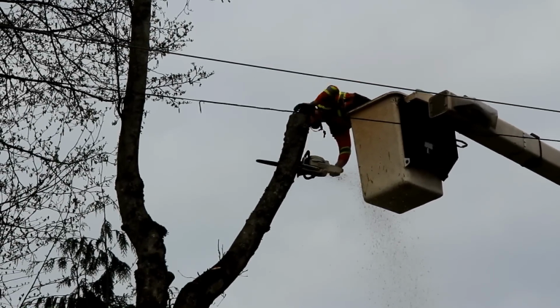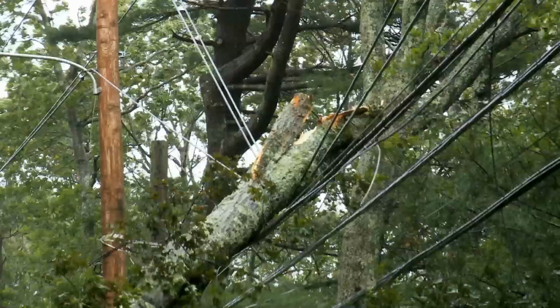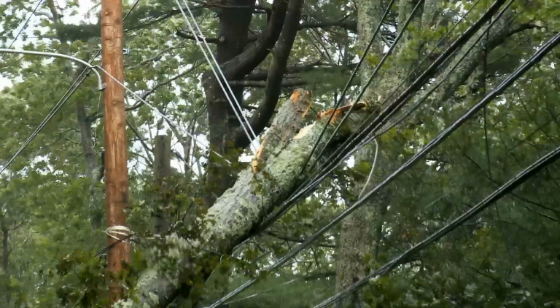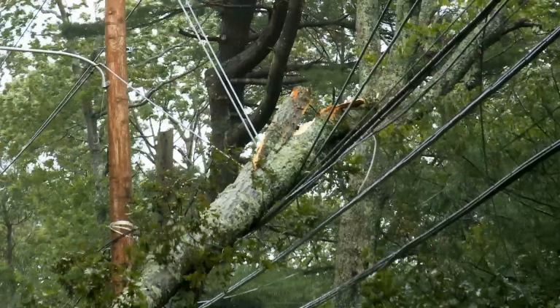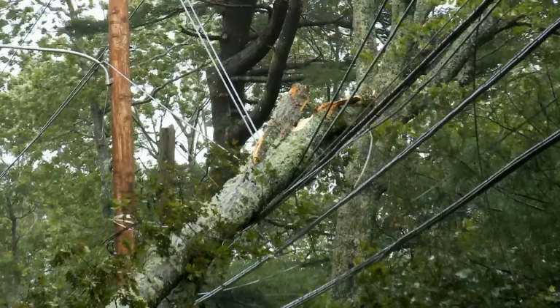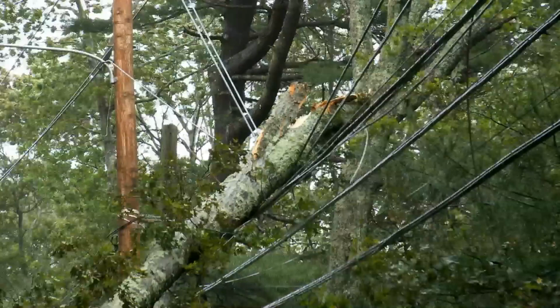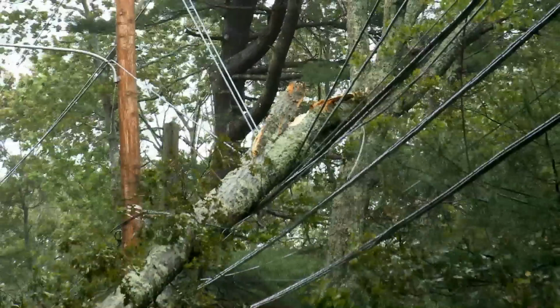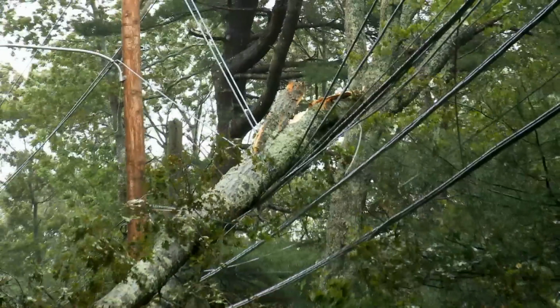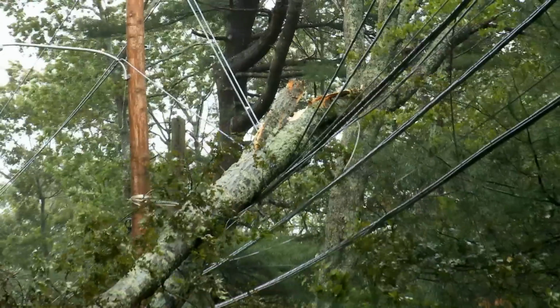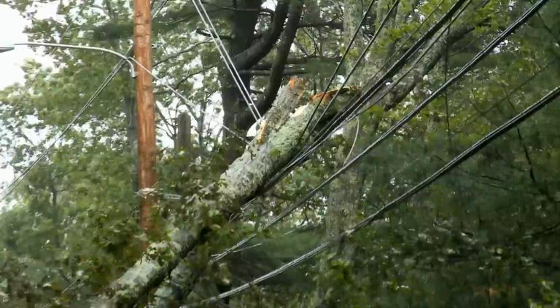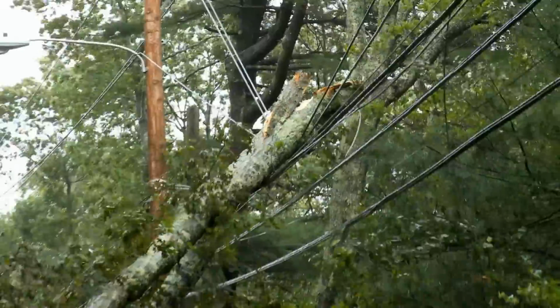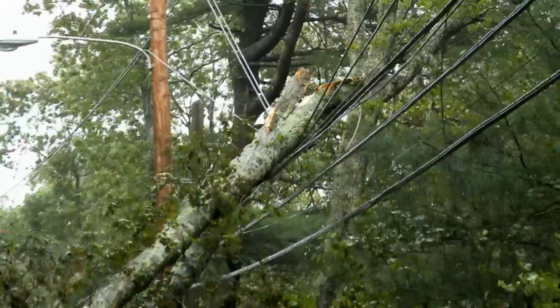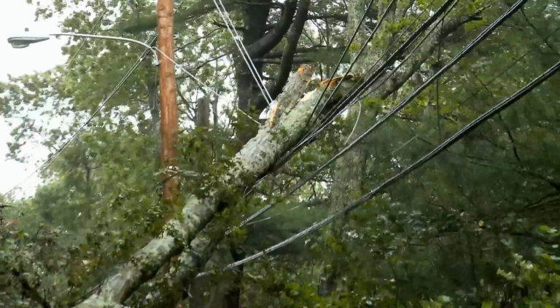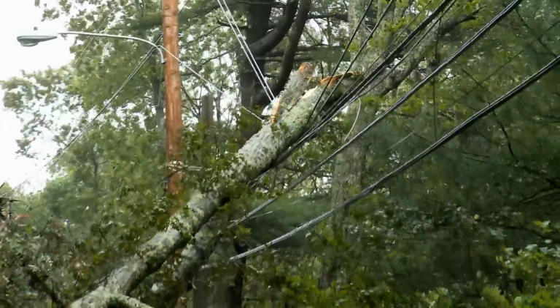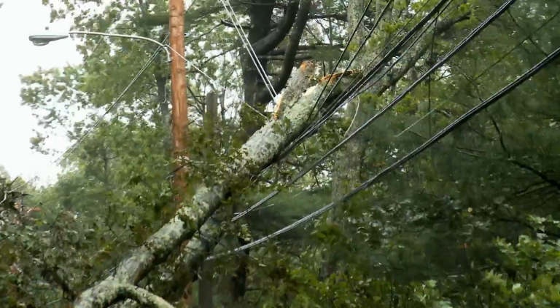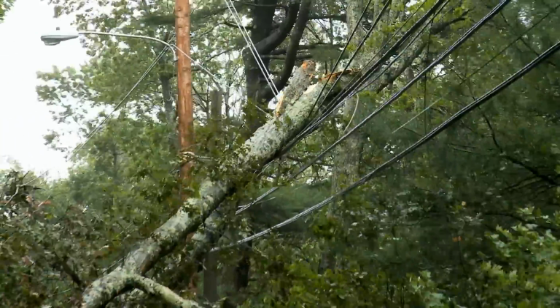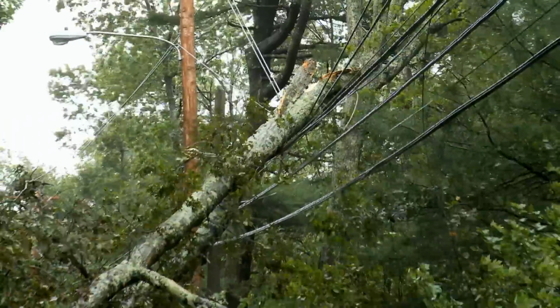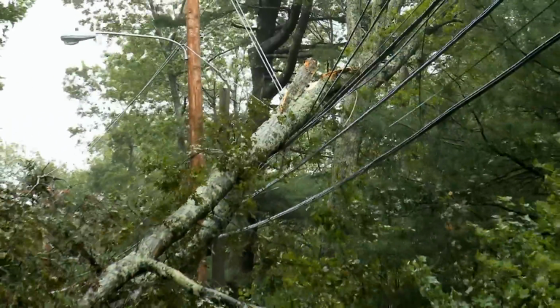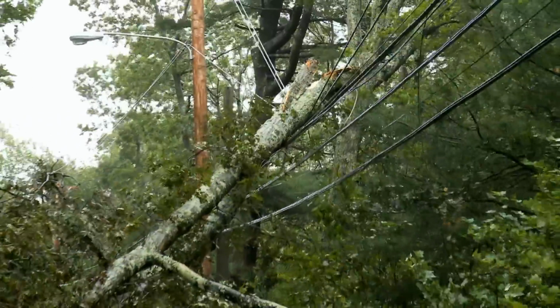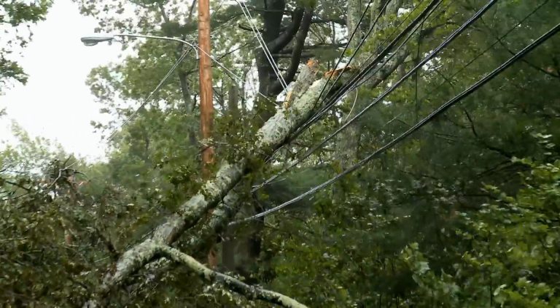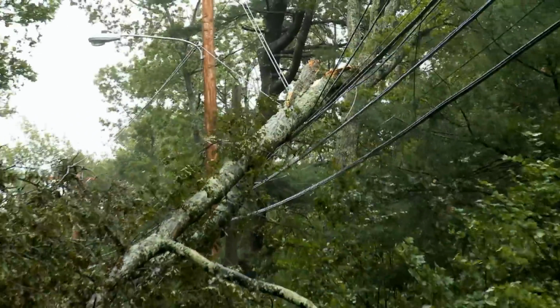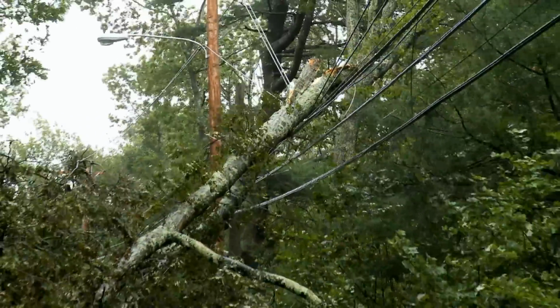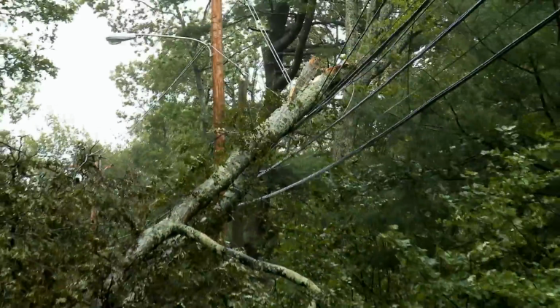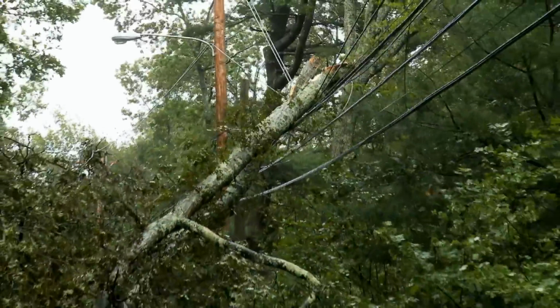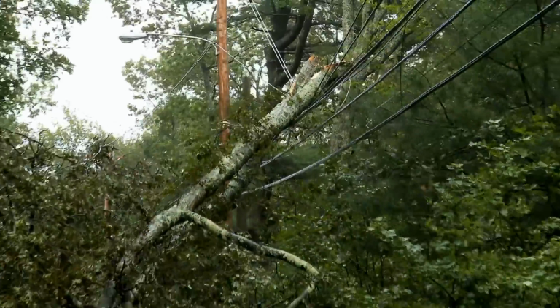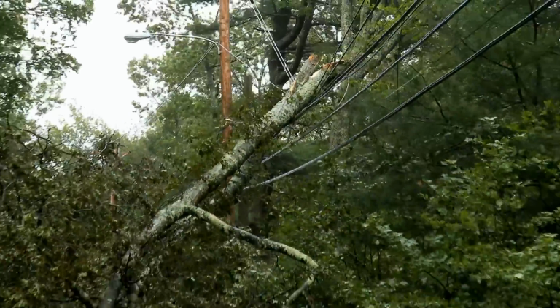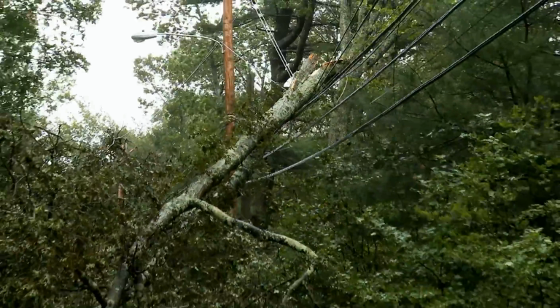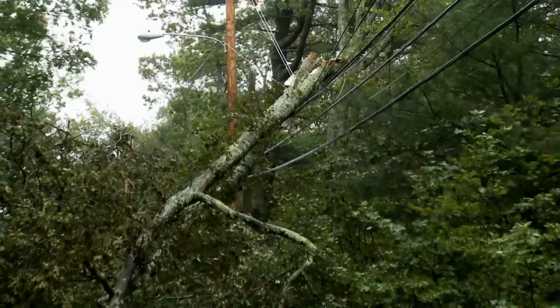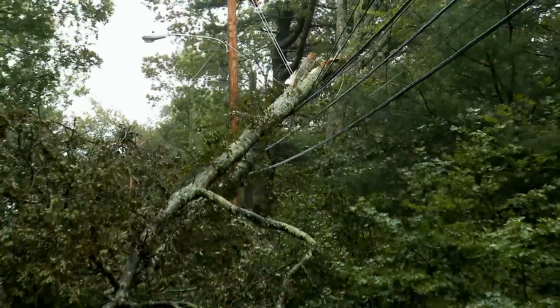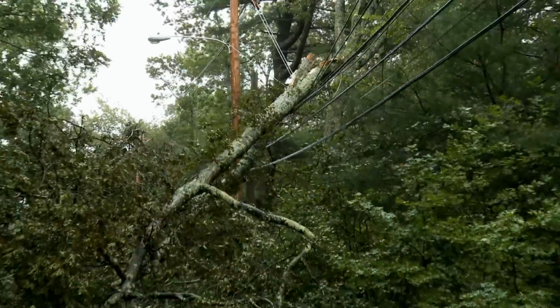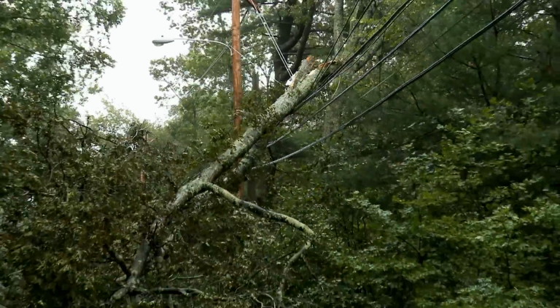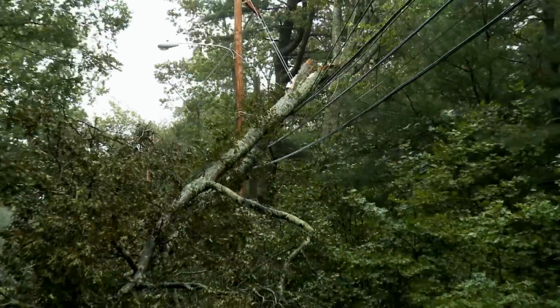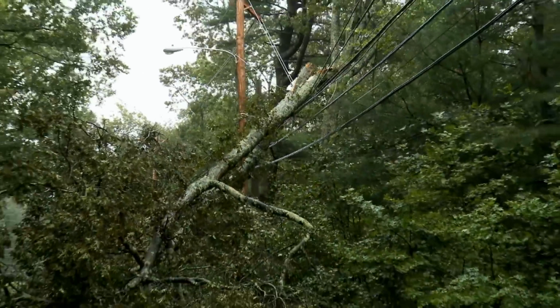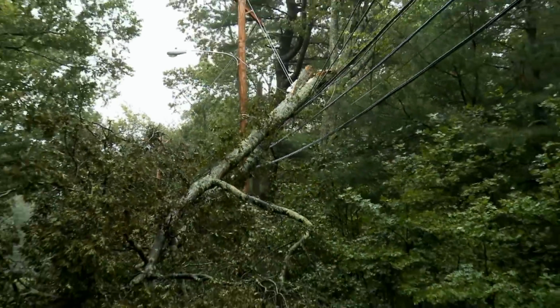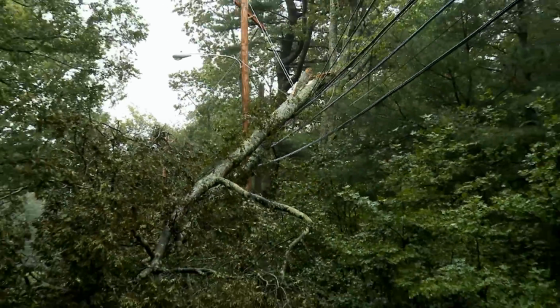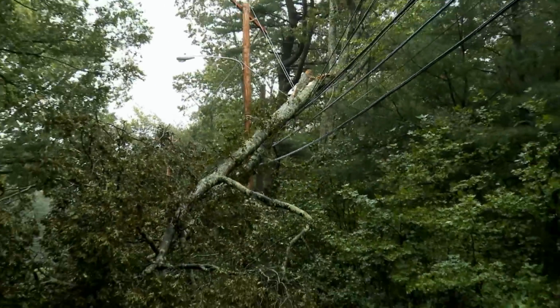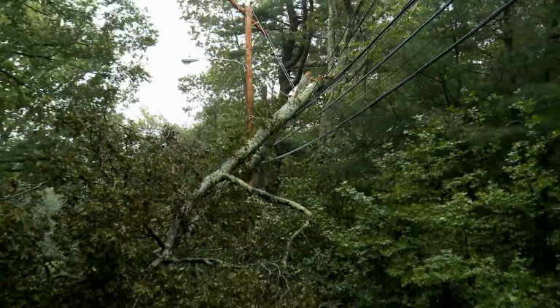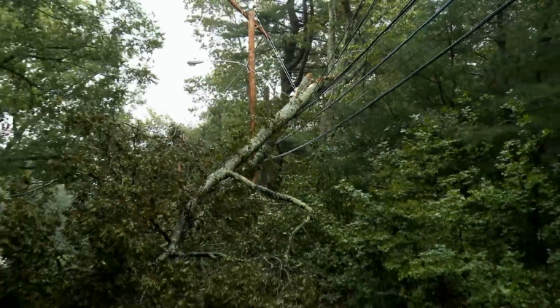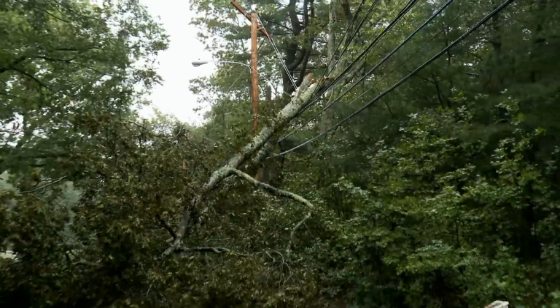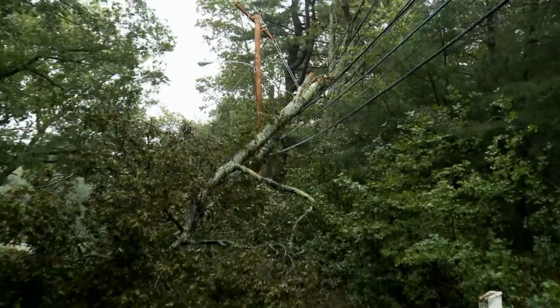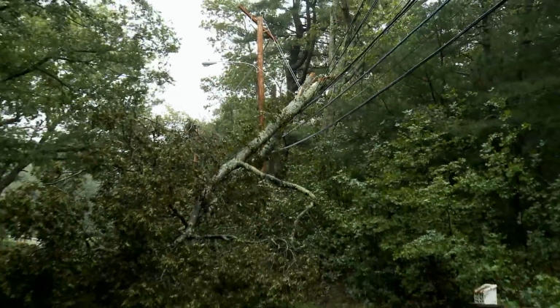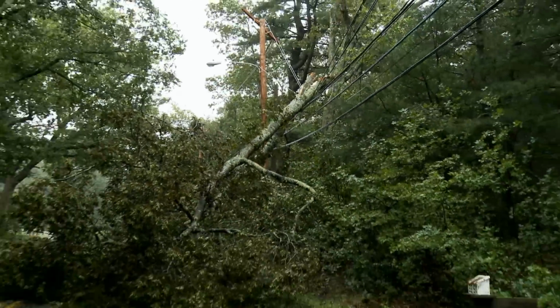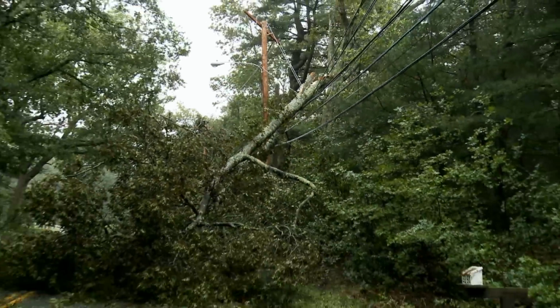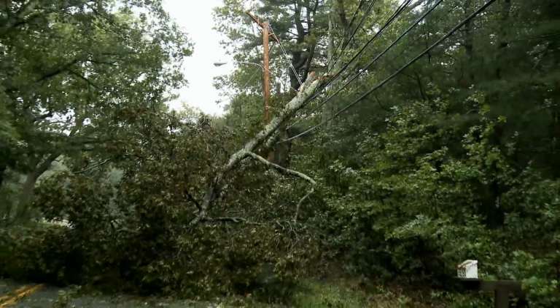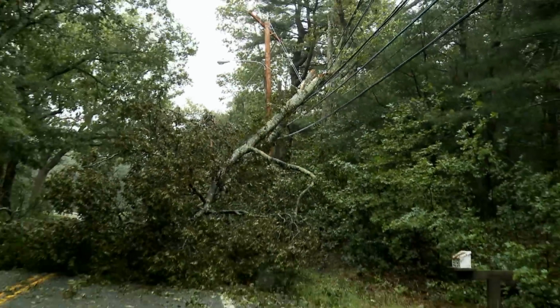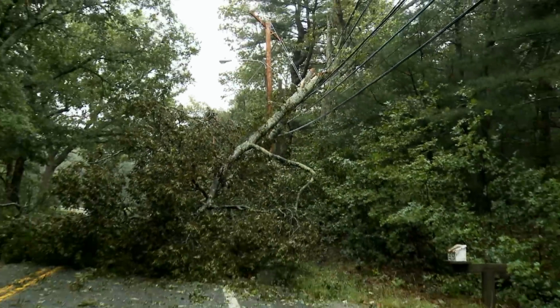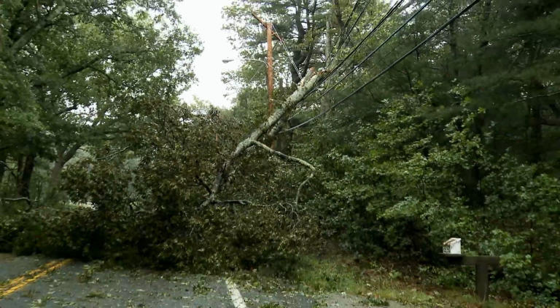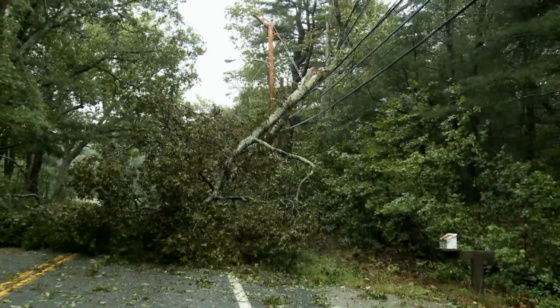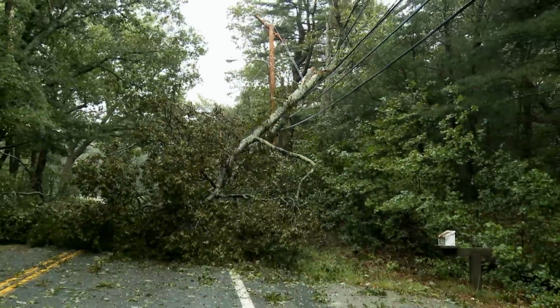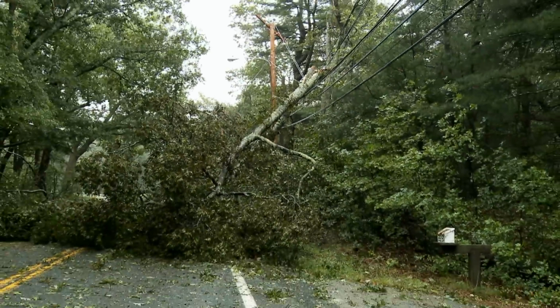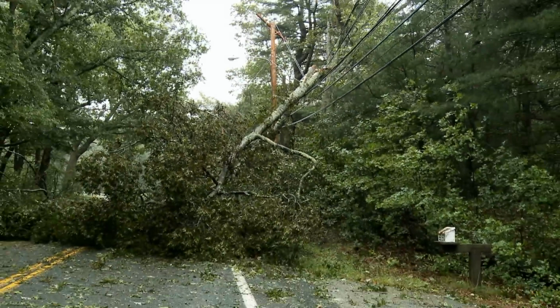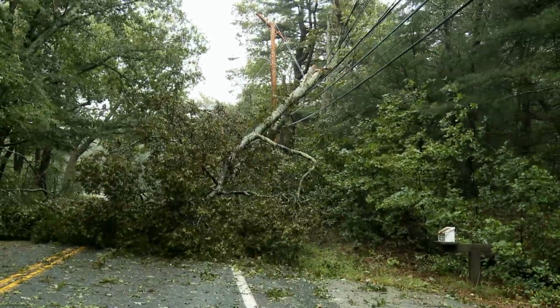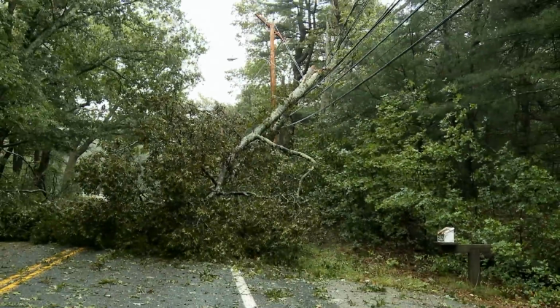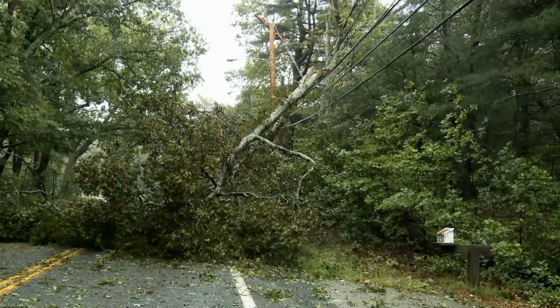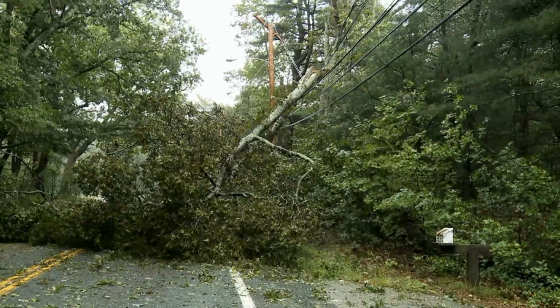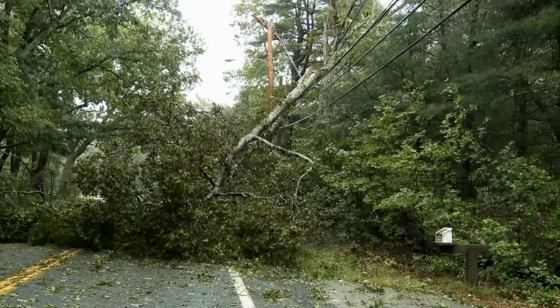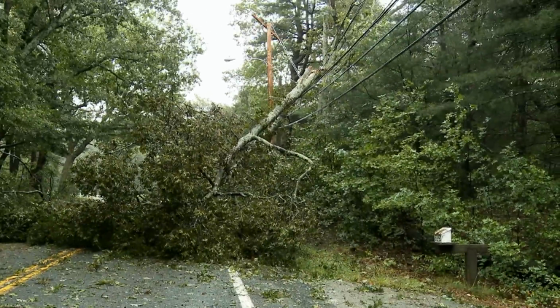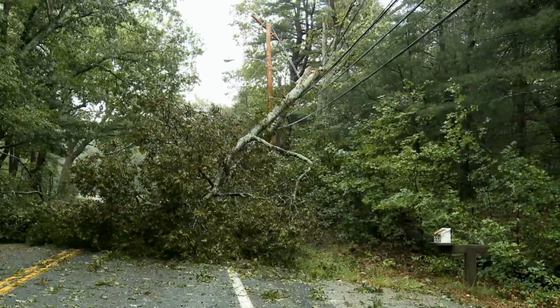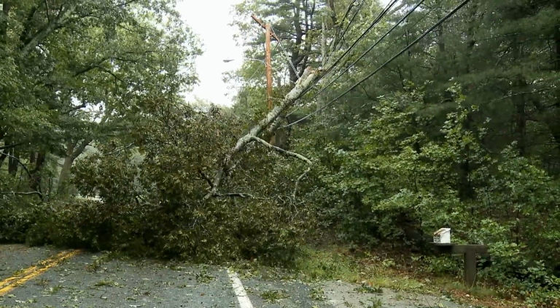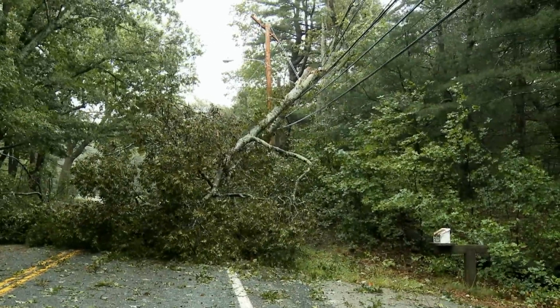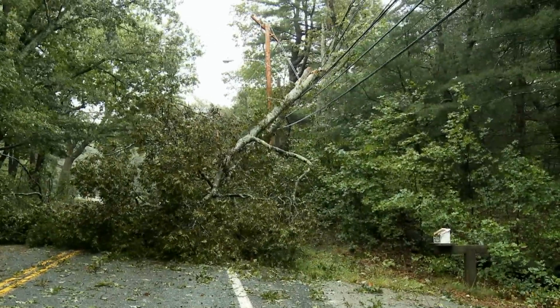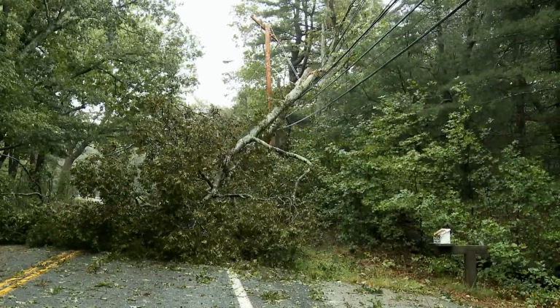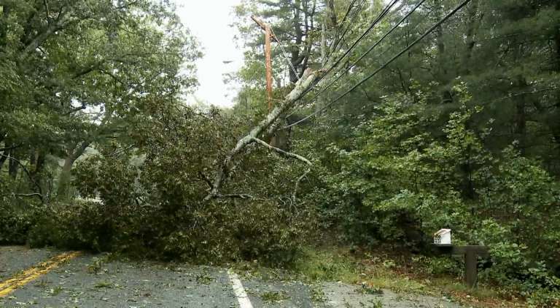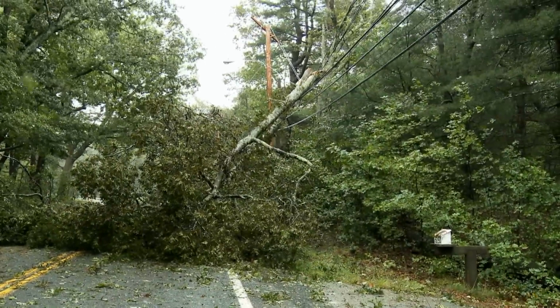If you see a fallen power line, stay at least 10 metres away at all times. Never approach or touch it, and call BC Hydro immediately.